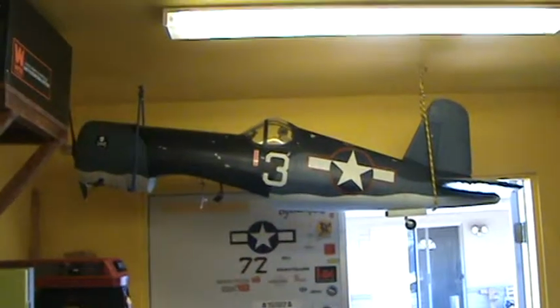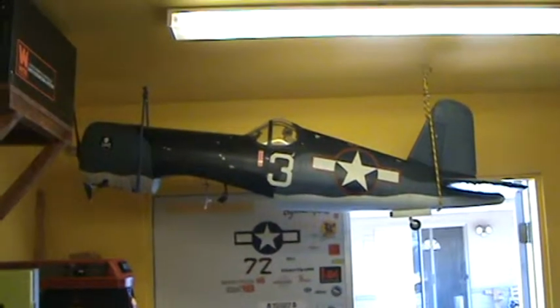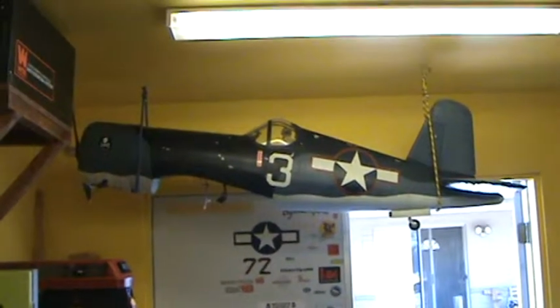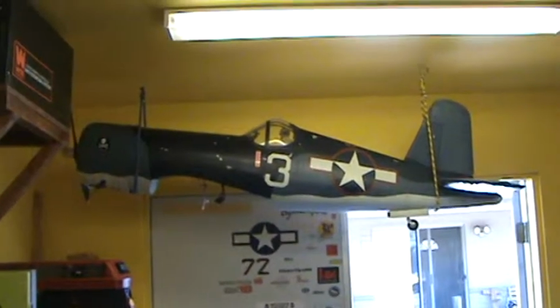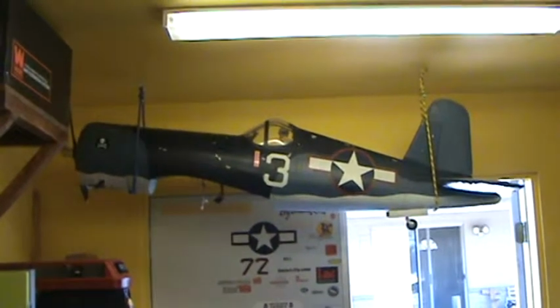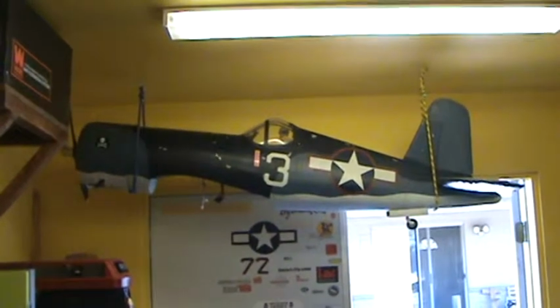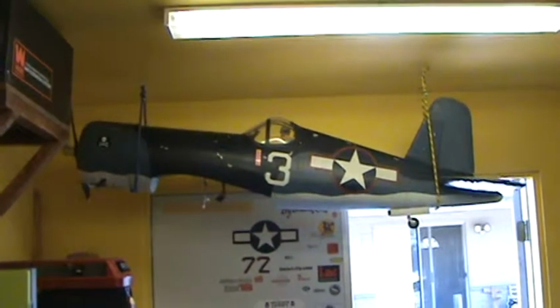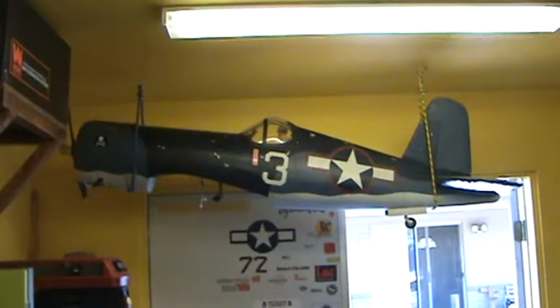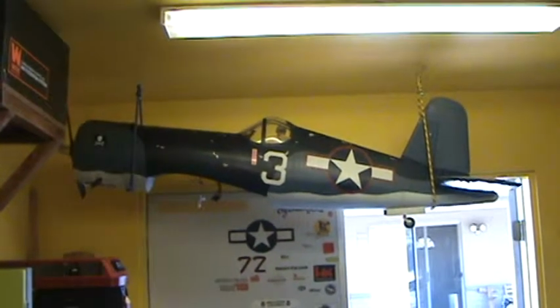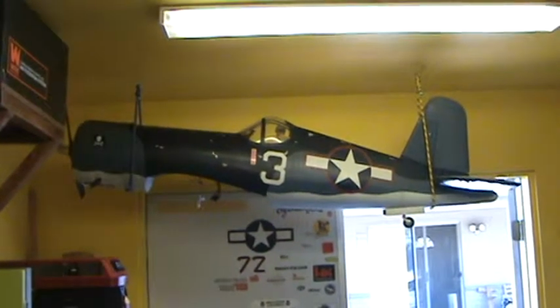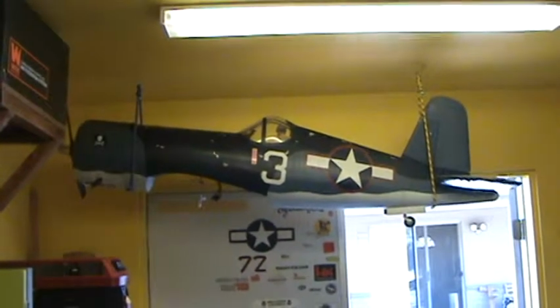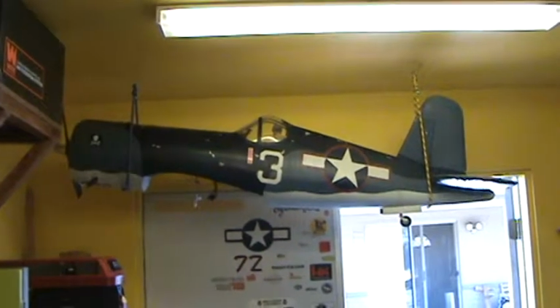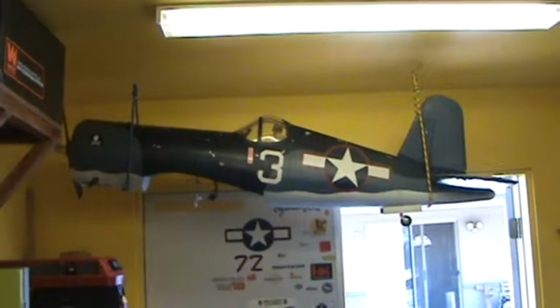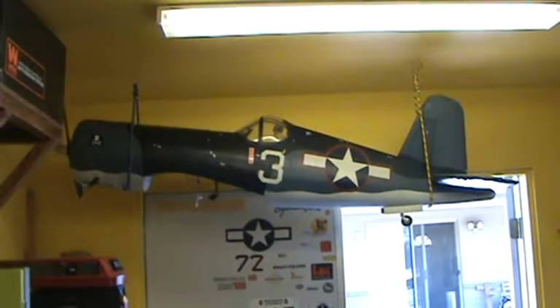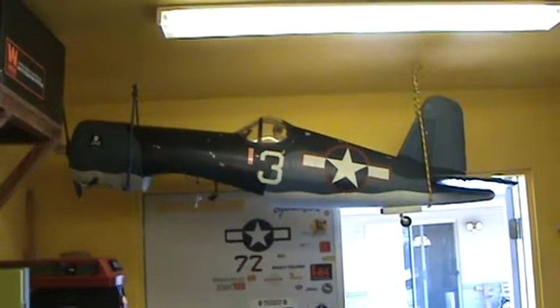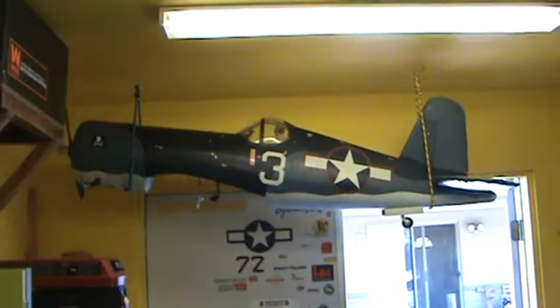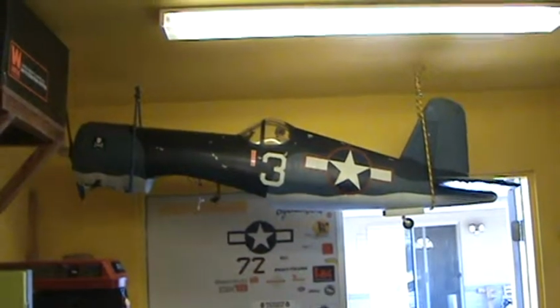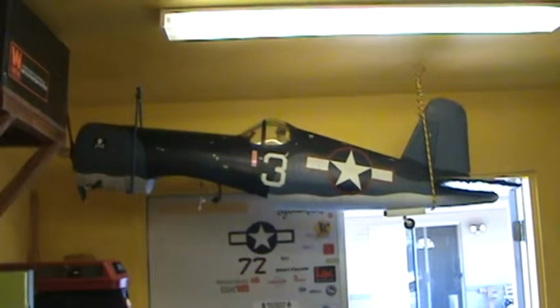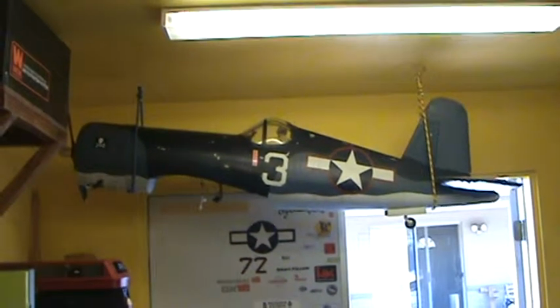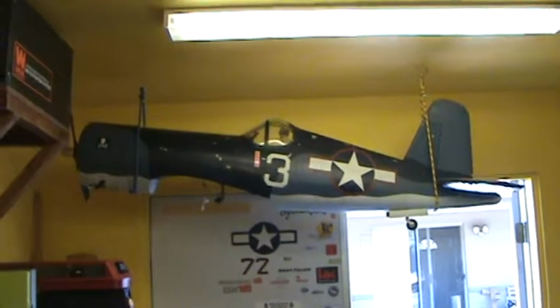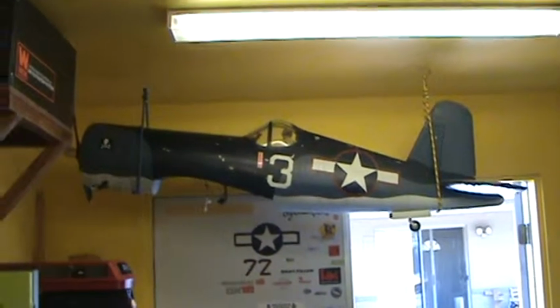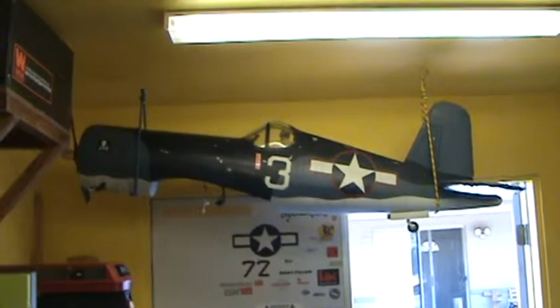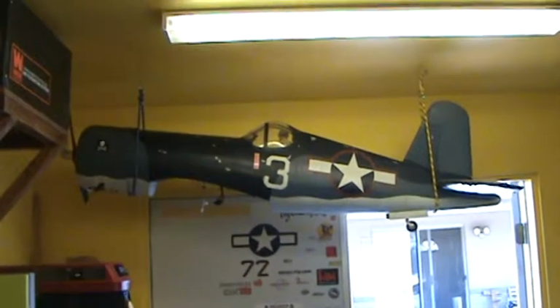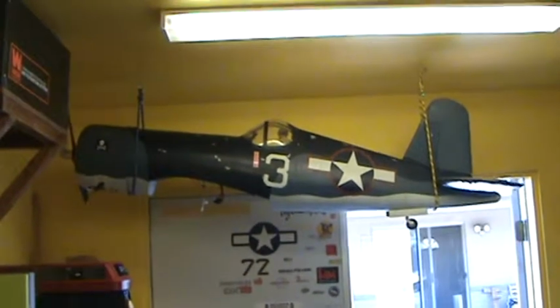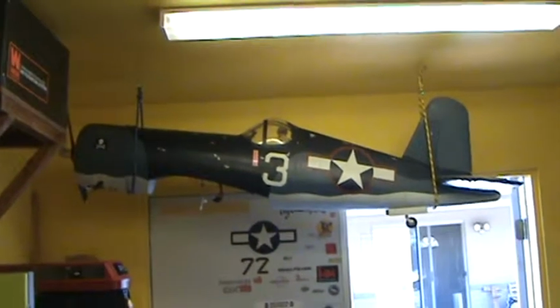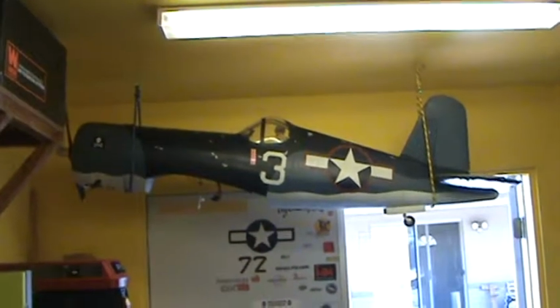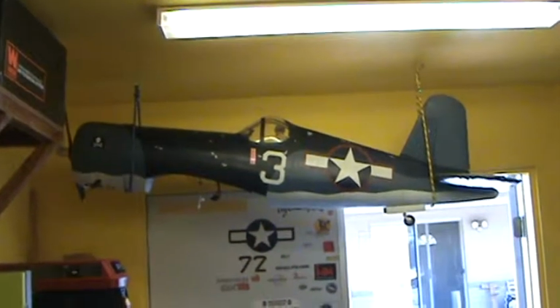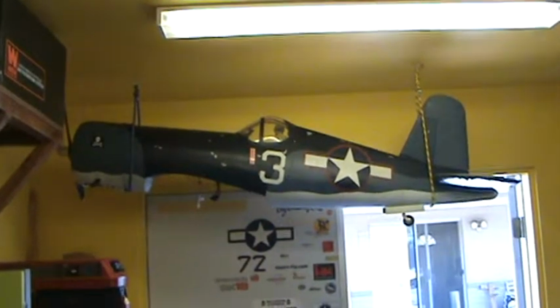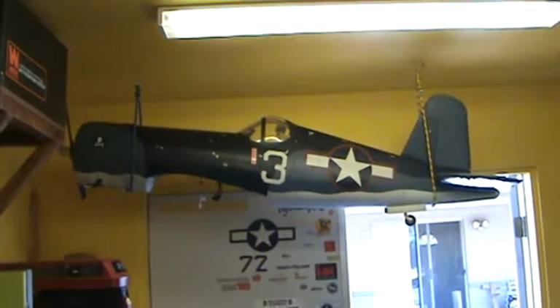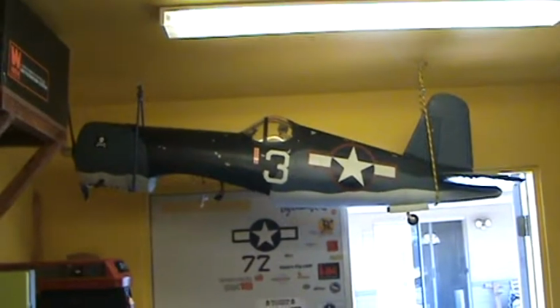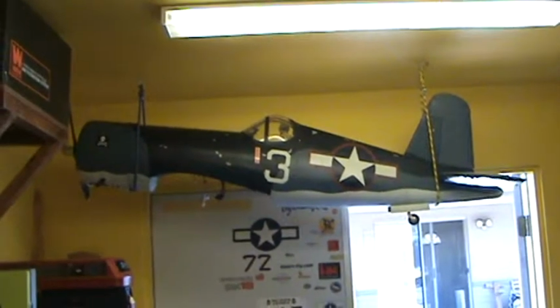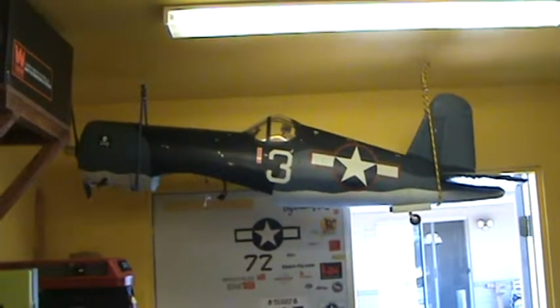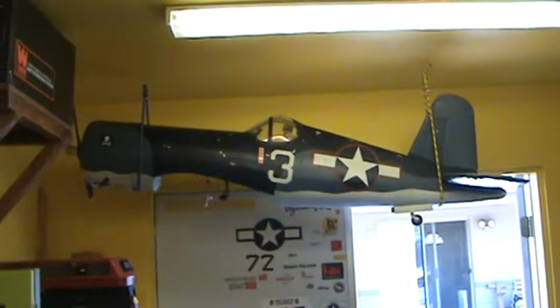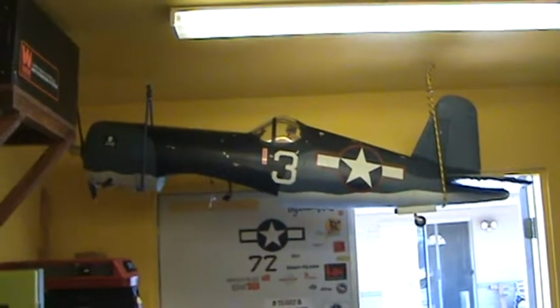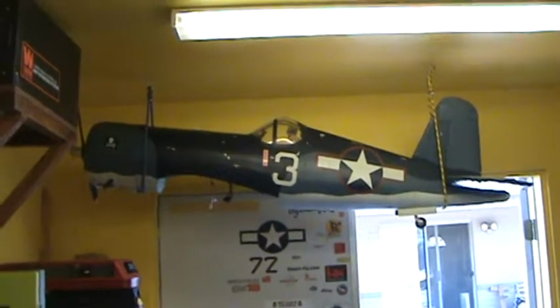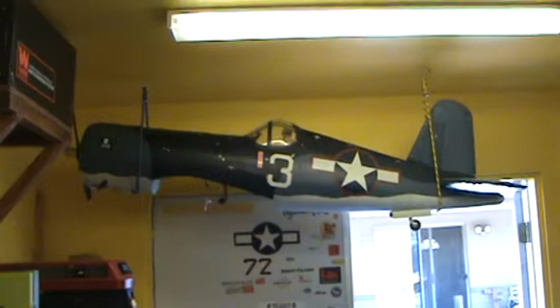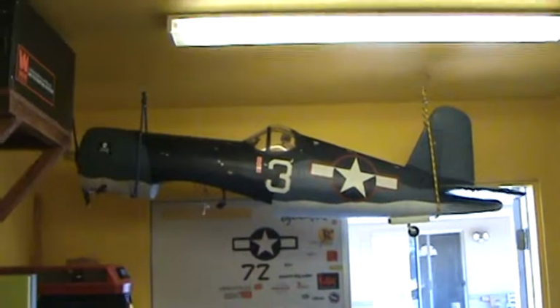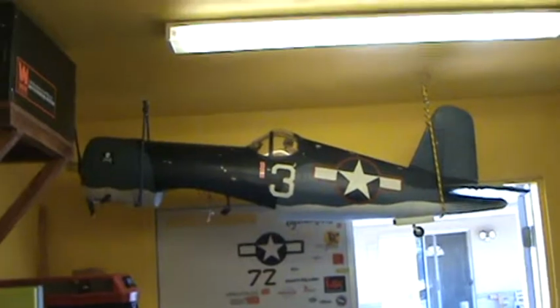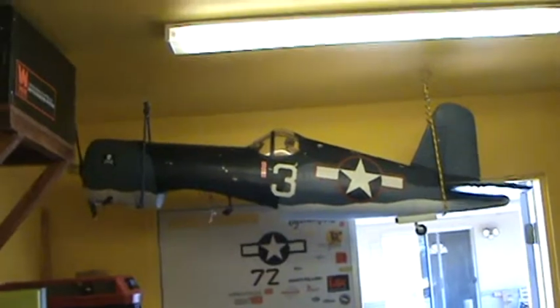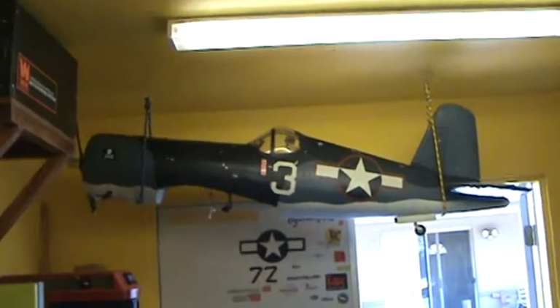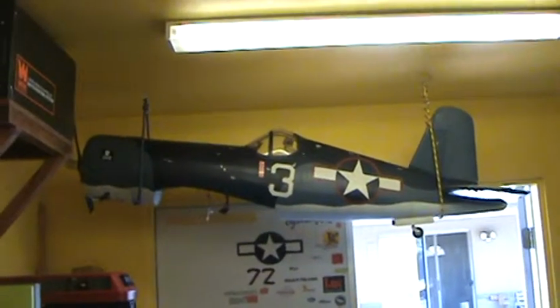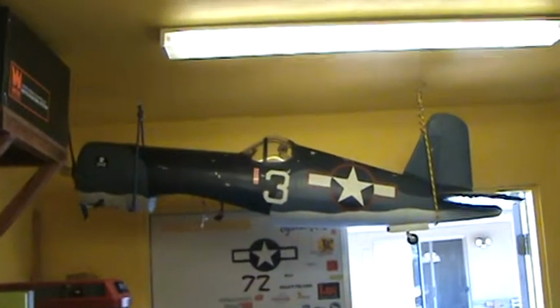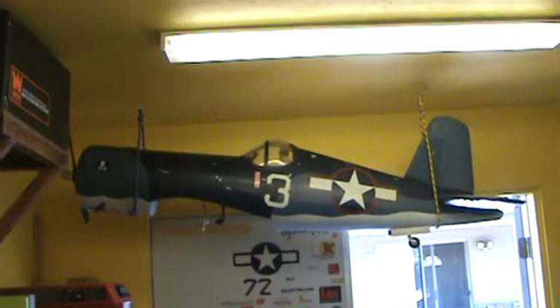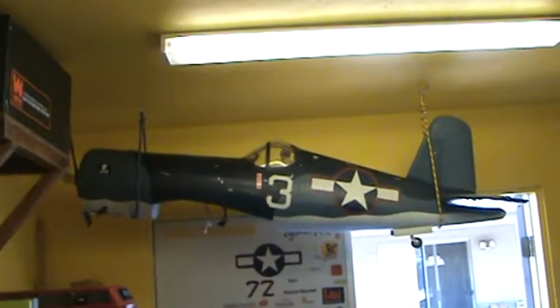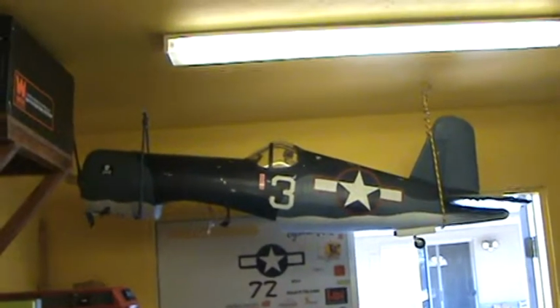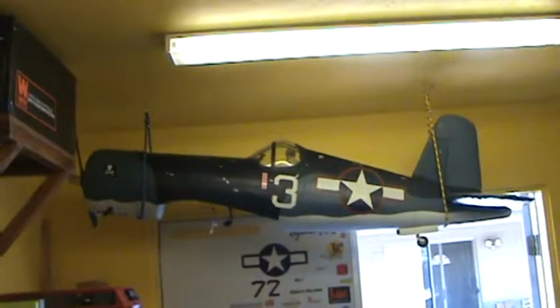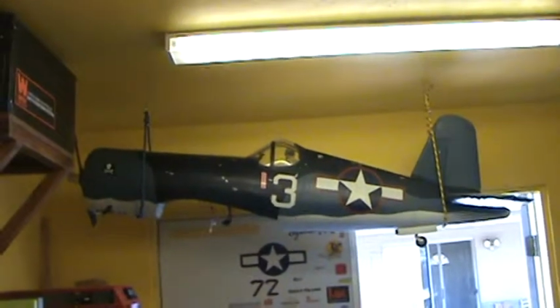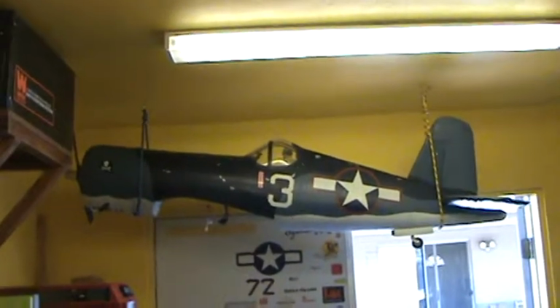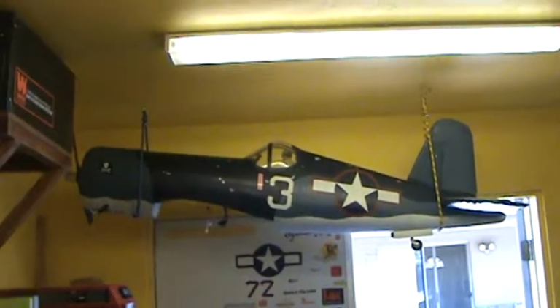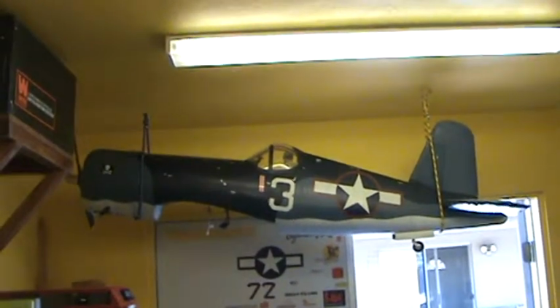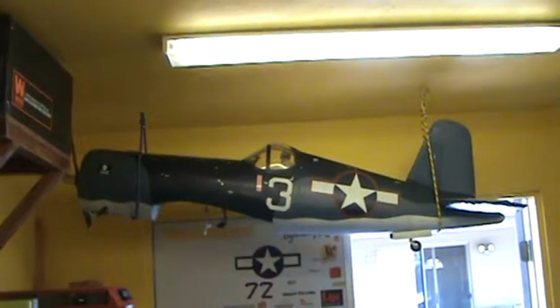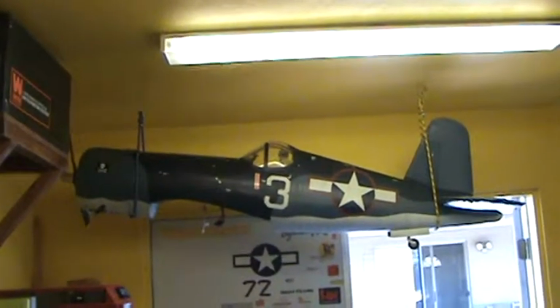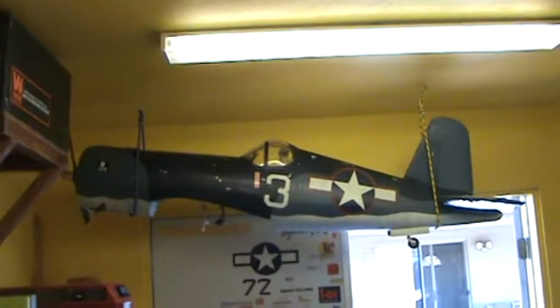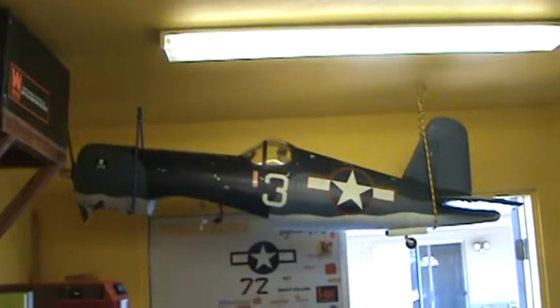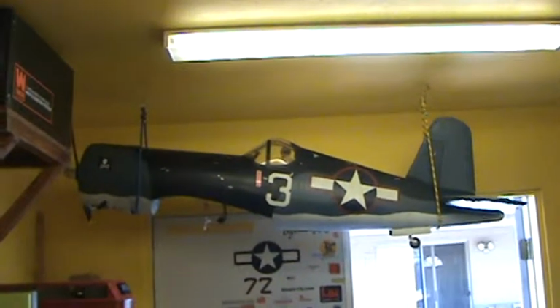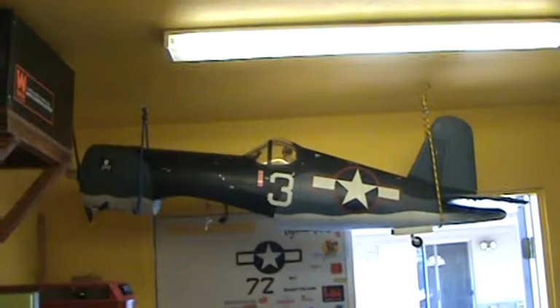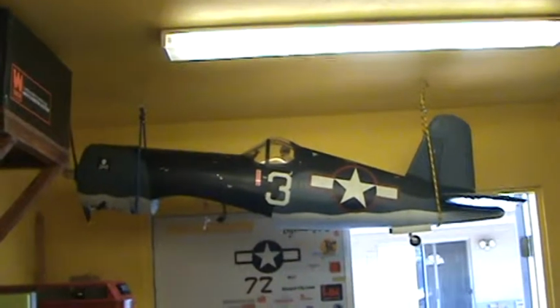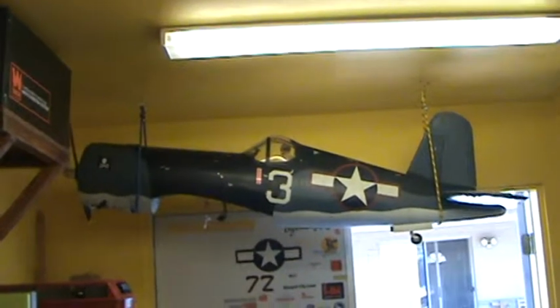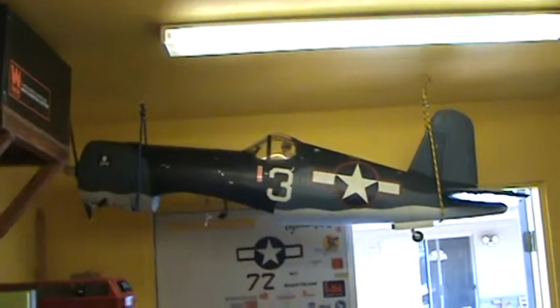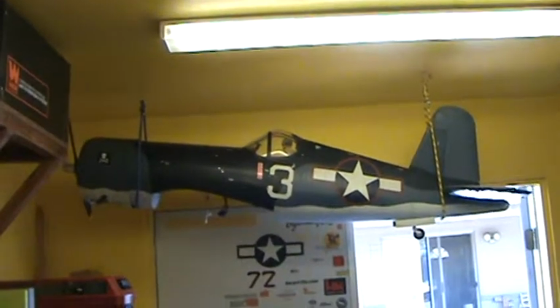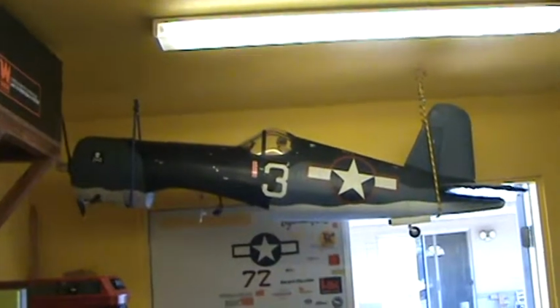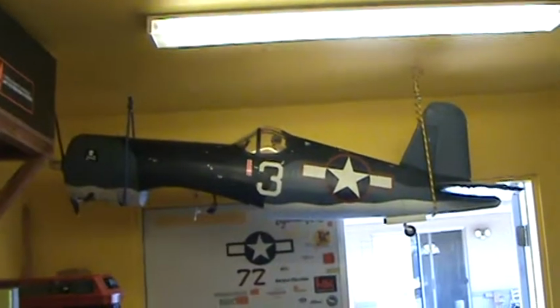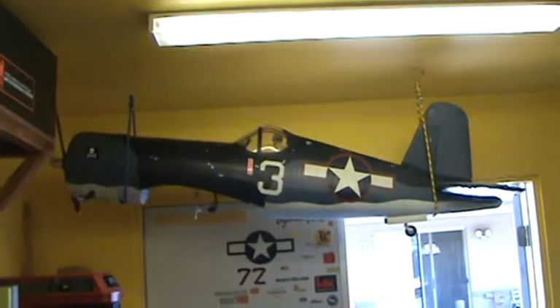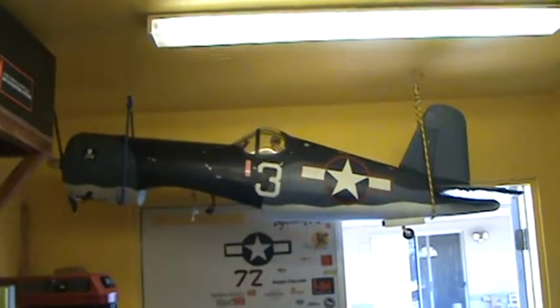Hey guys, Lenny here. Just thought I'd do a shop update, let you guys know what I'm working on and what's going on around the shop right now.